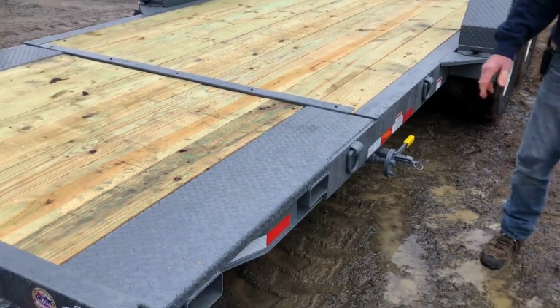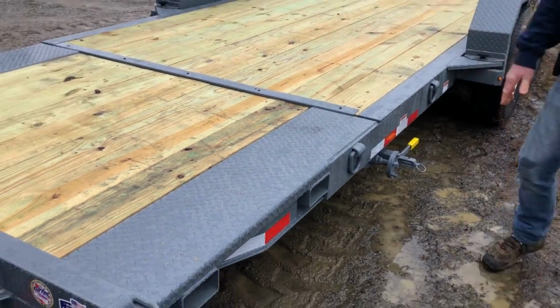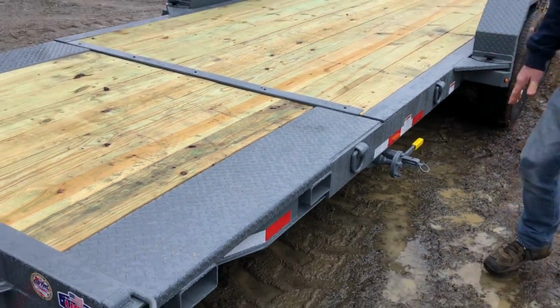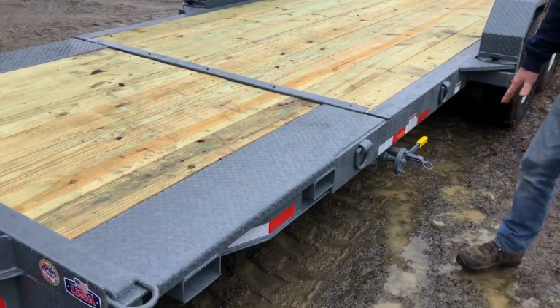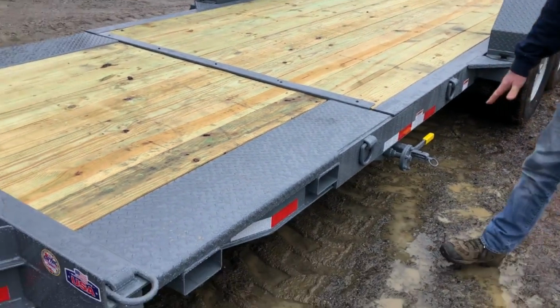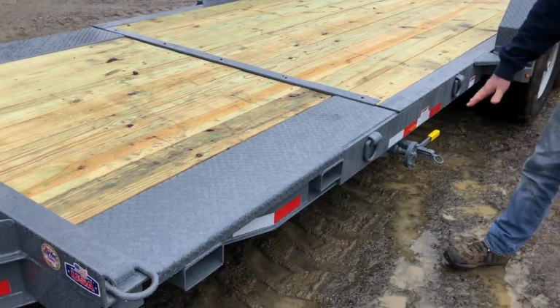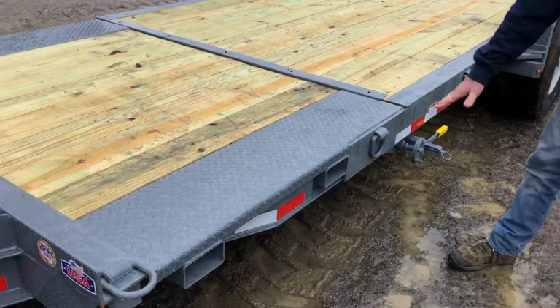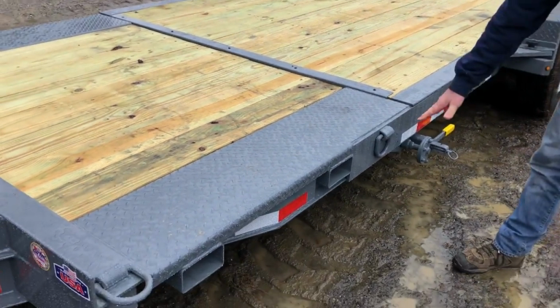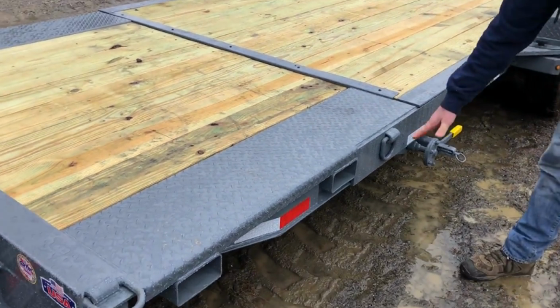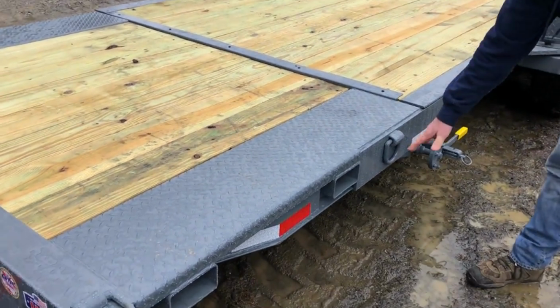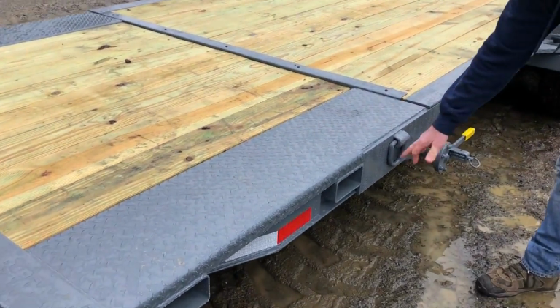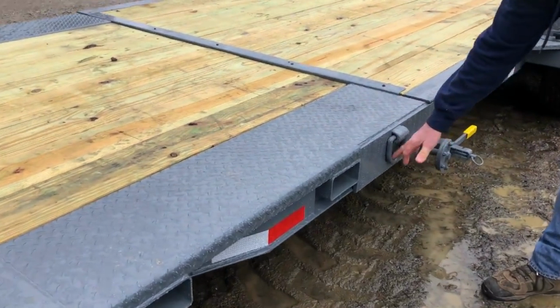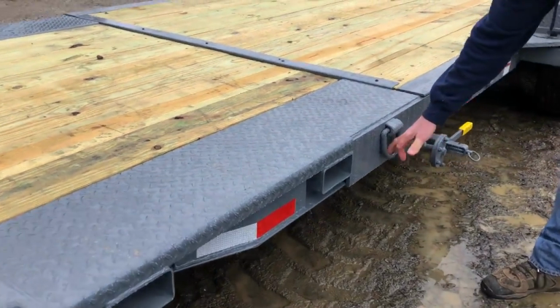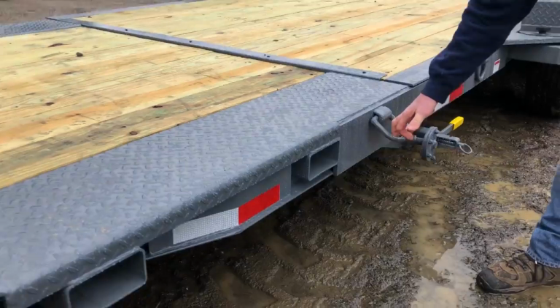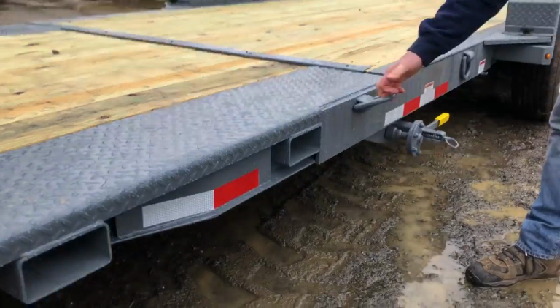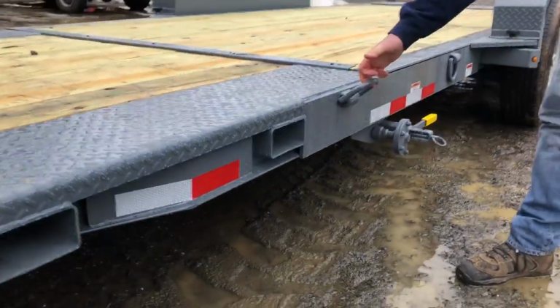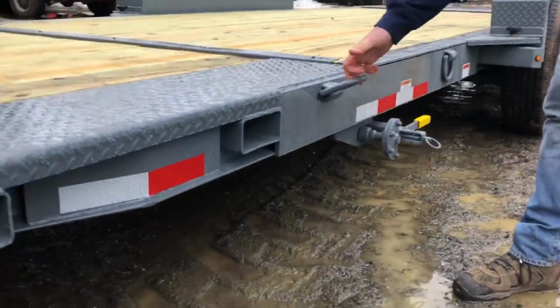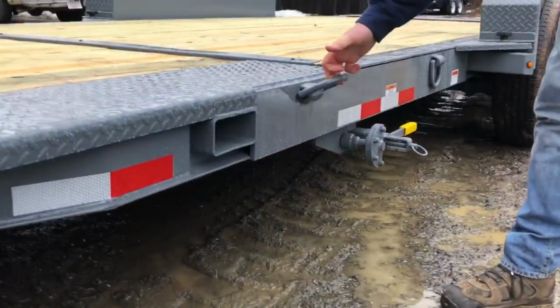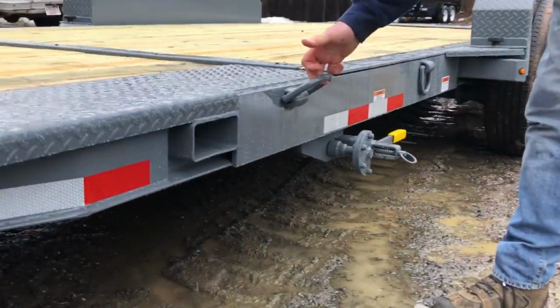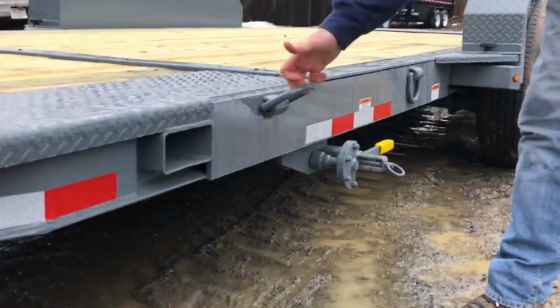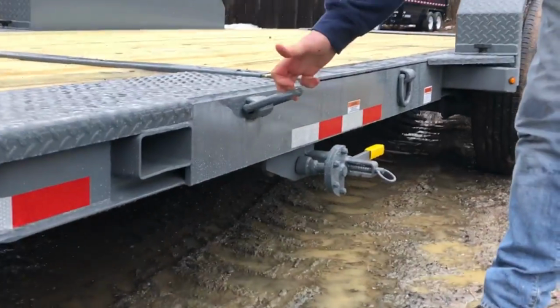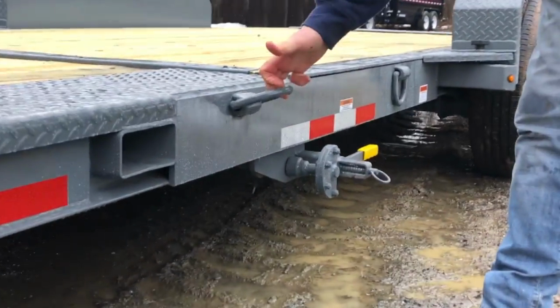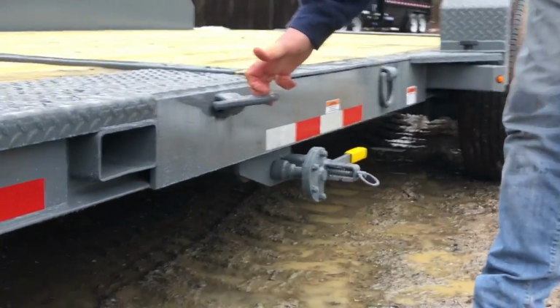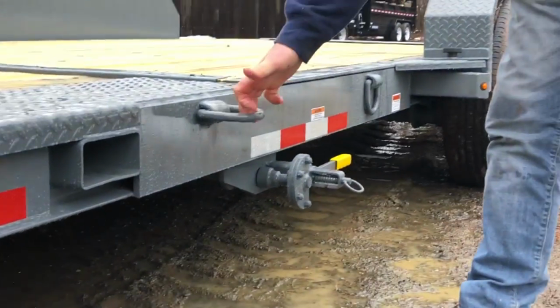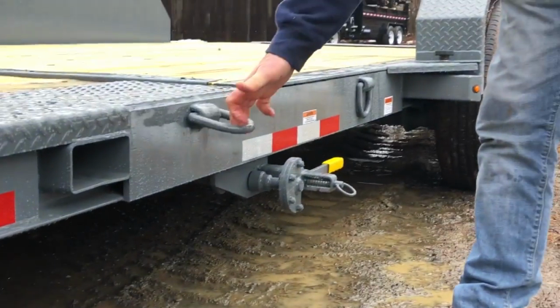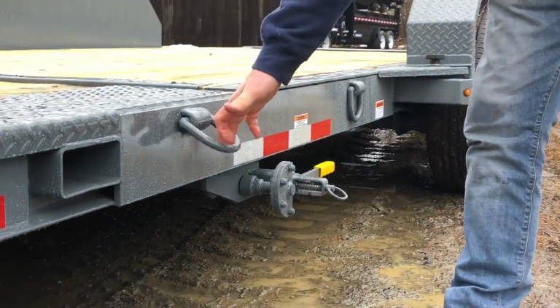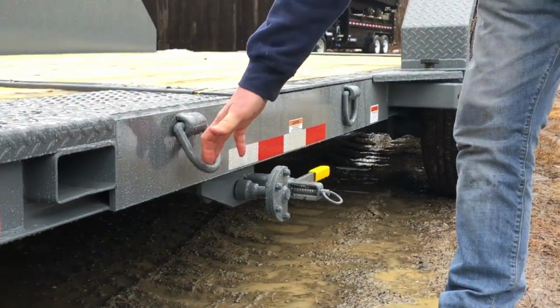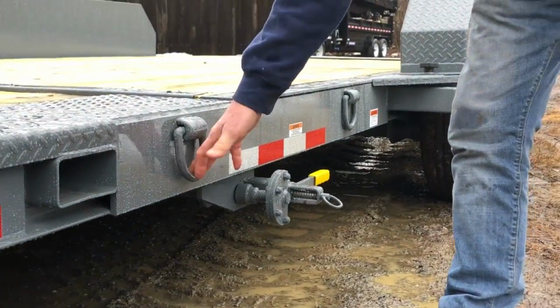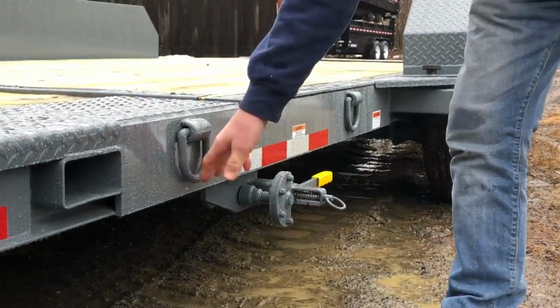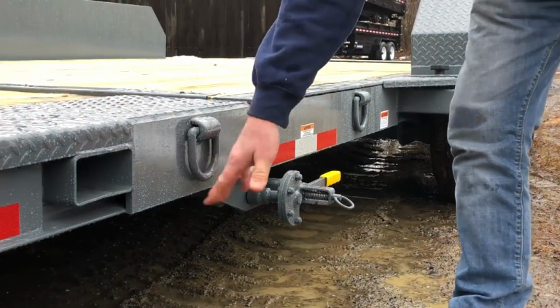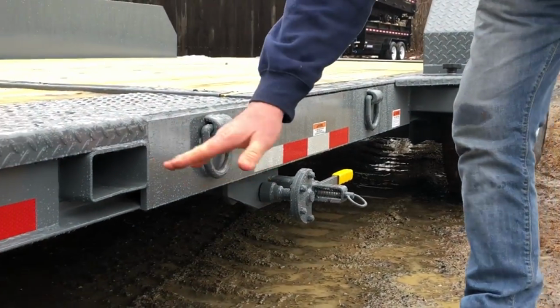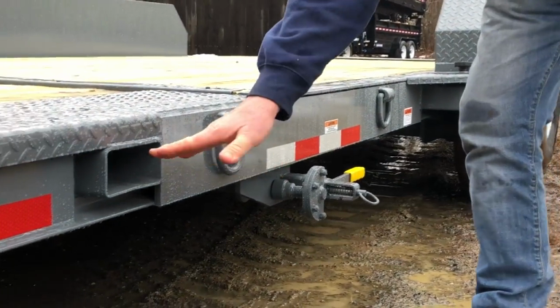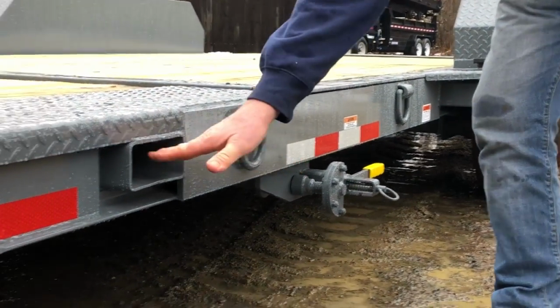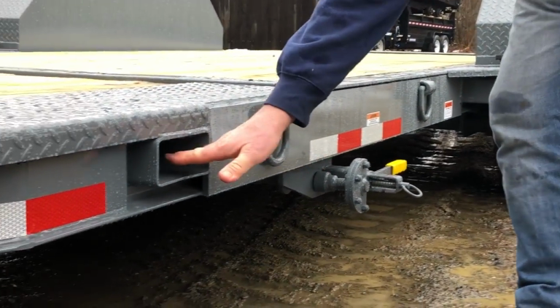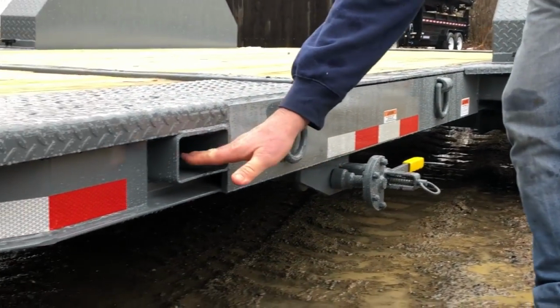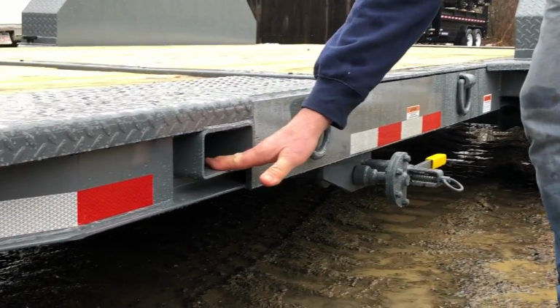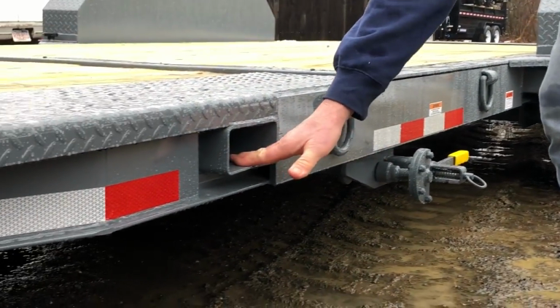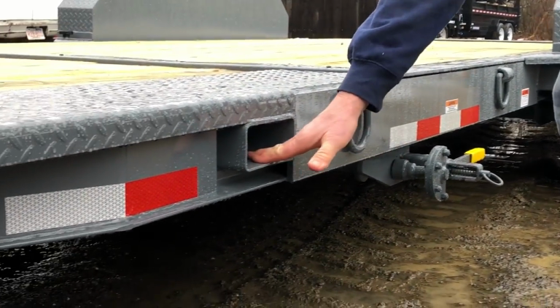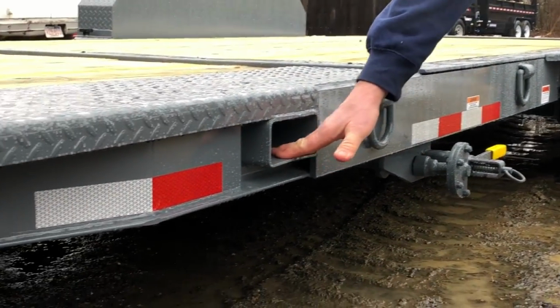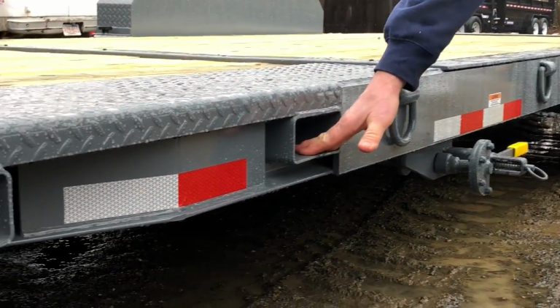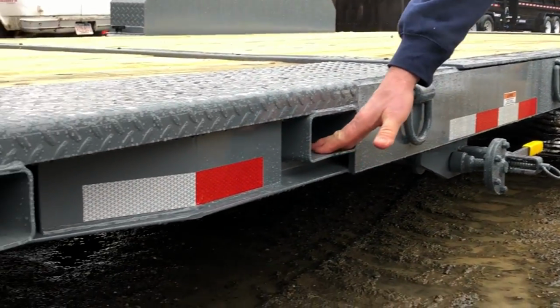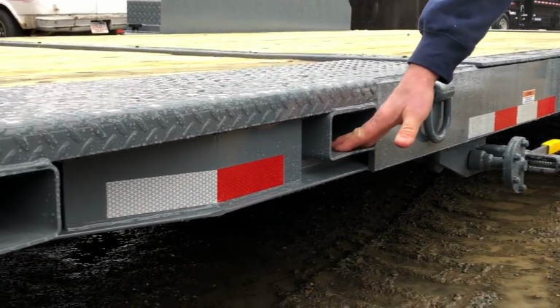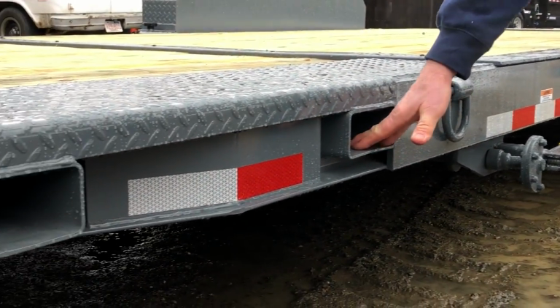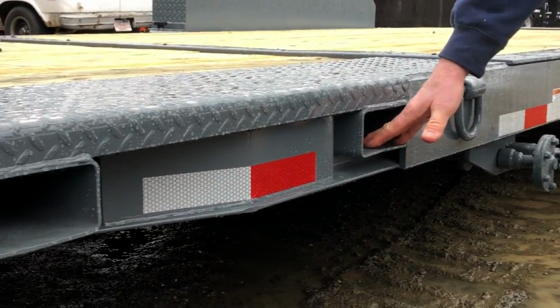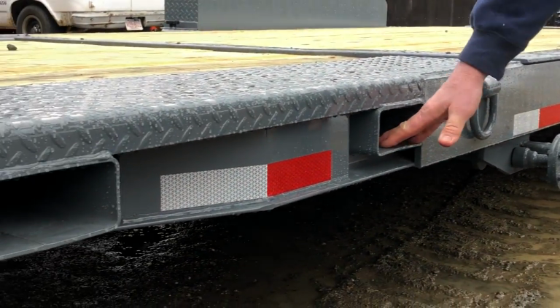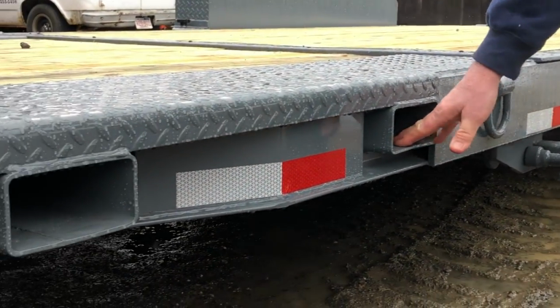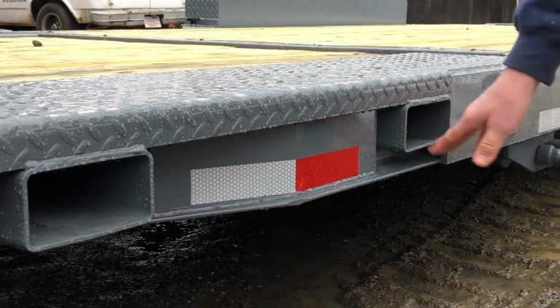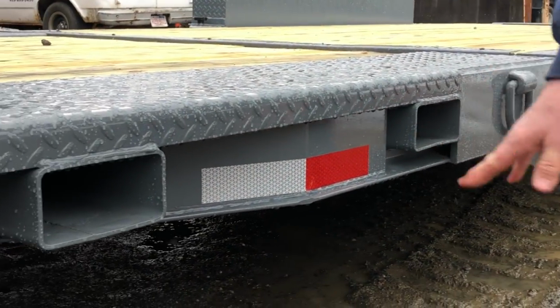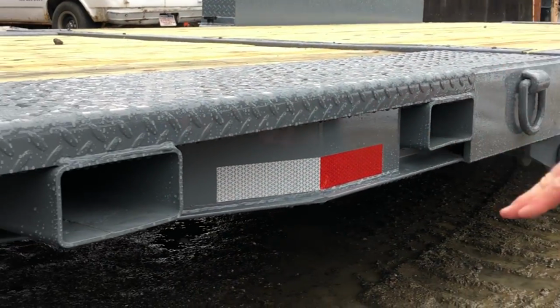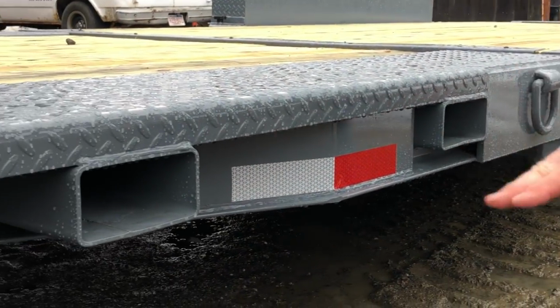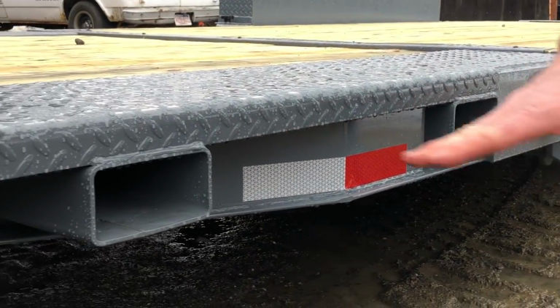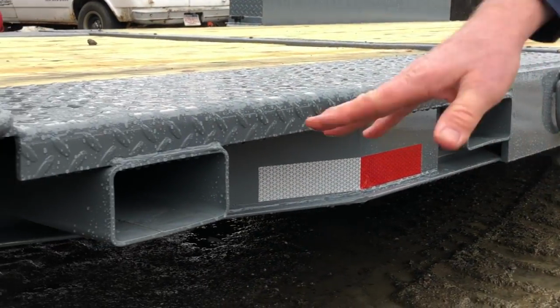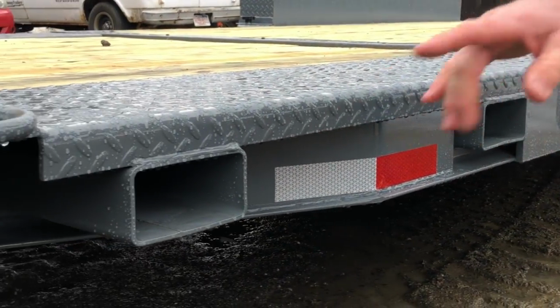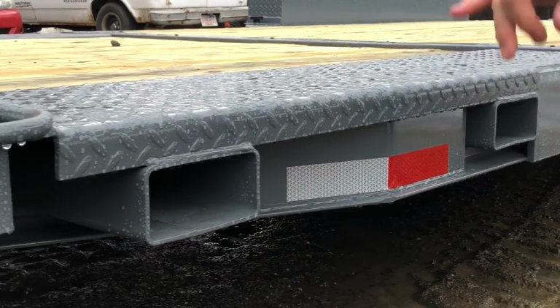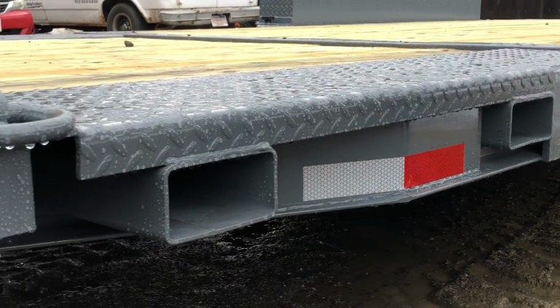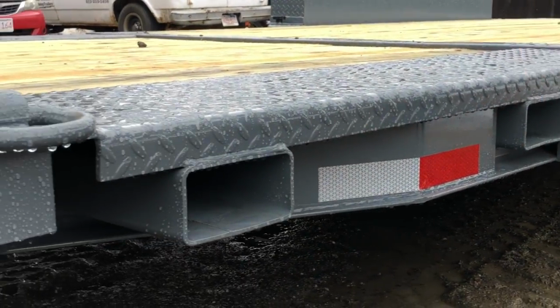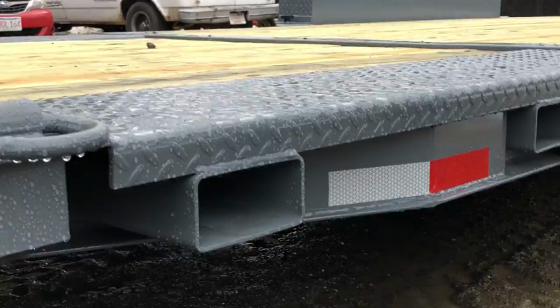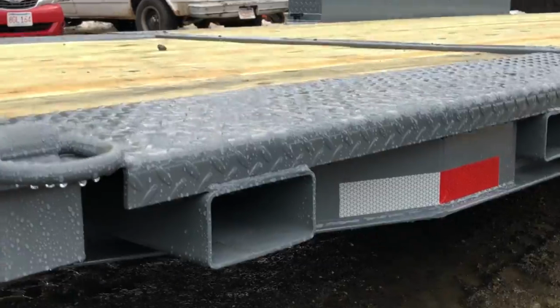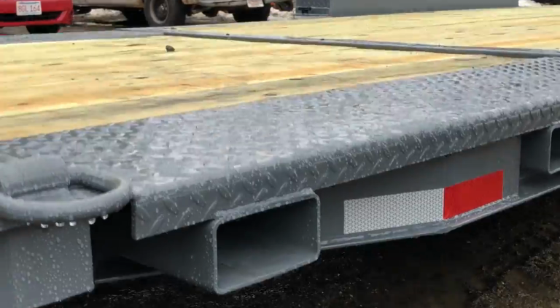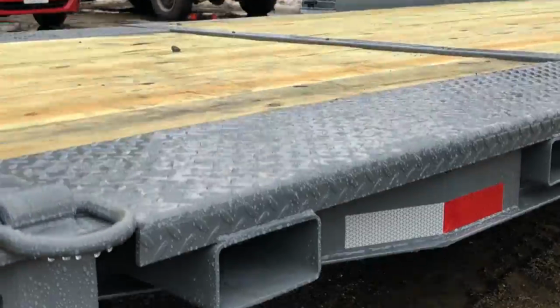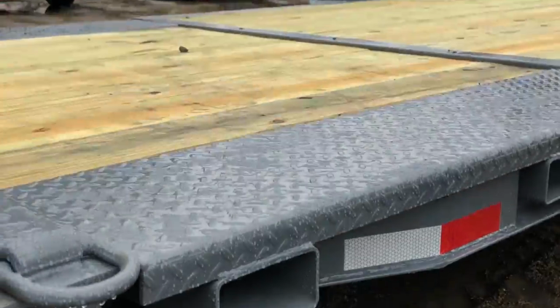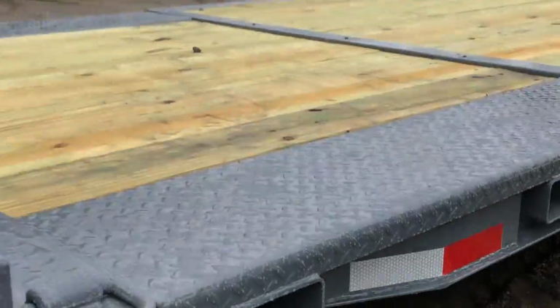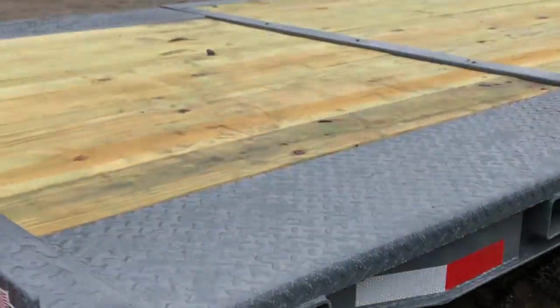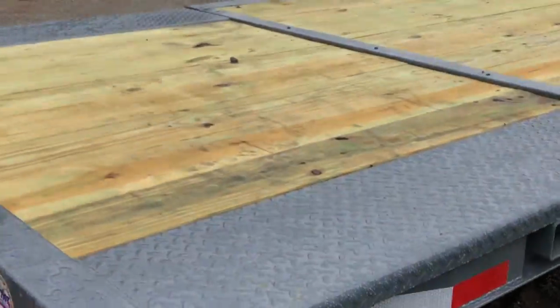This trailer comes standard with eight D-rings on the side. It also comes with fork pockets for your skid steer forks on each side of the trailer.